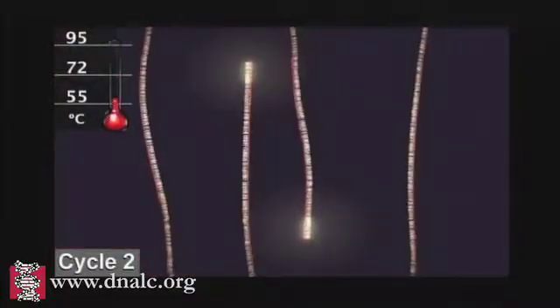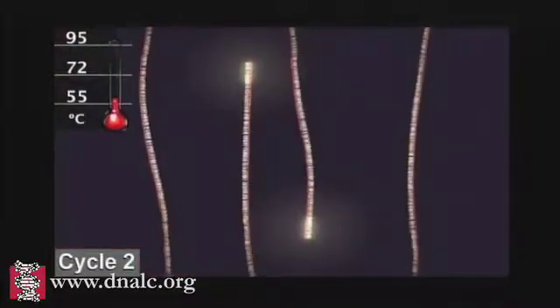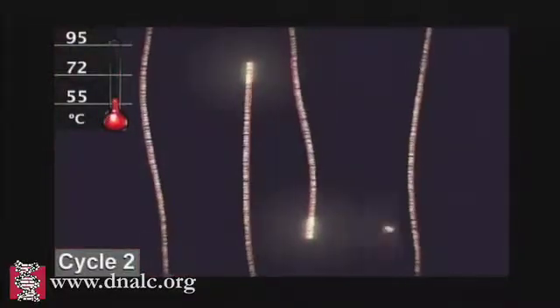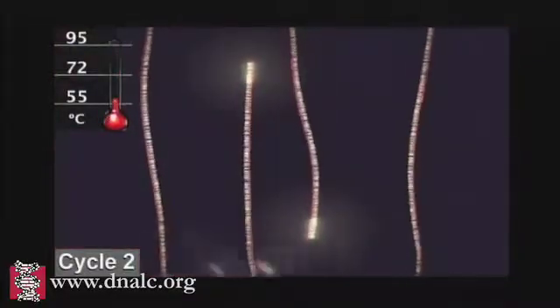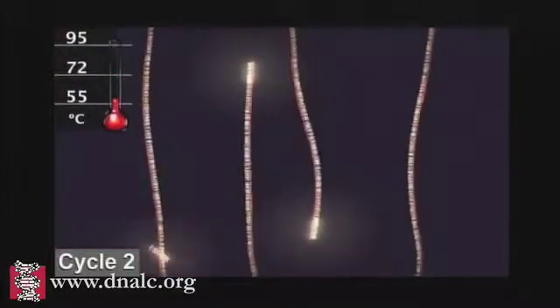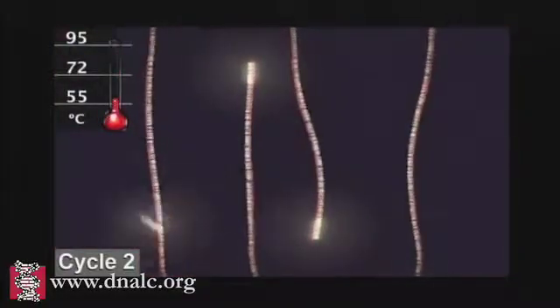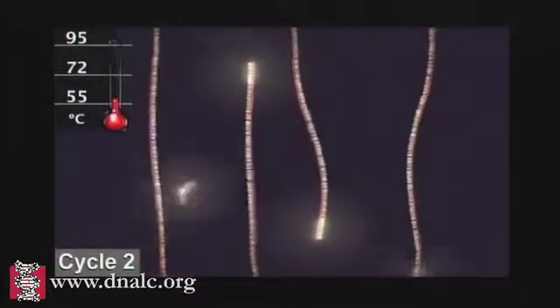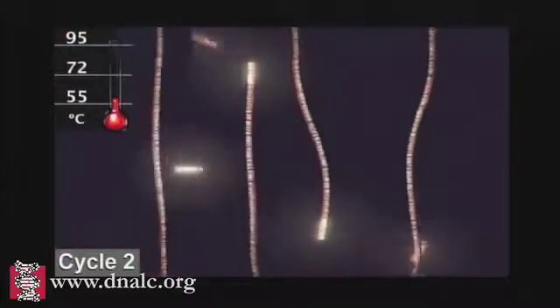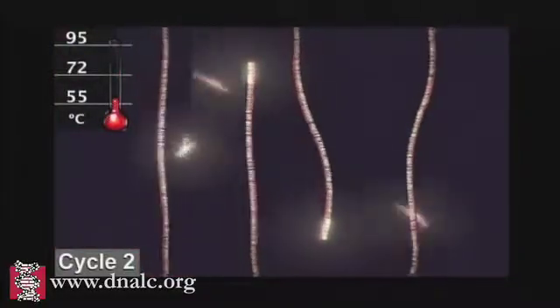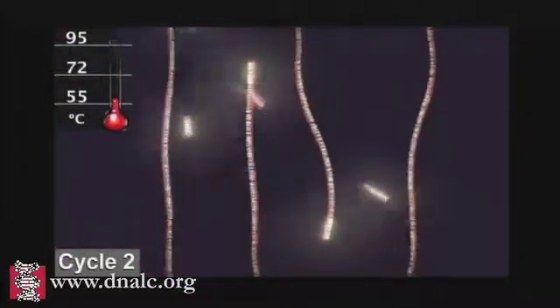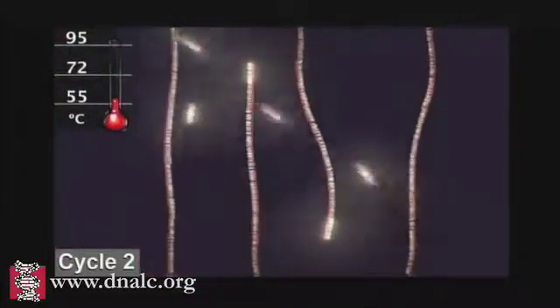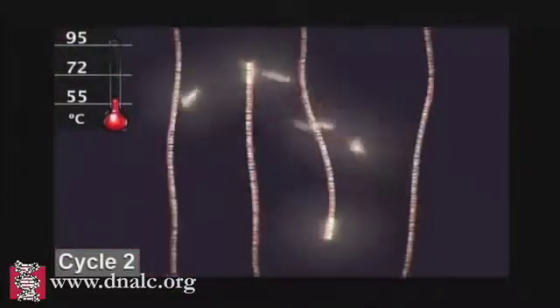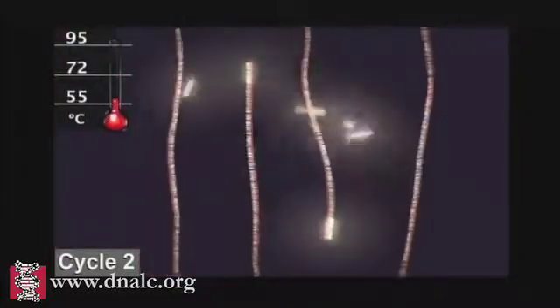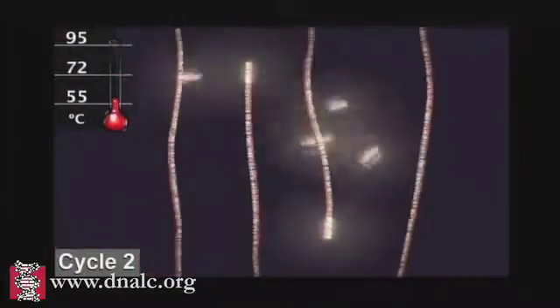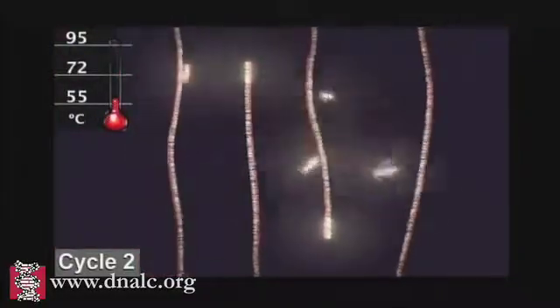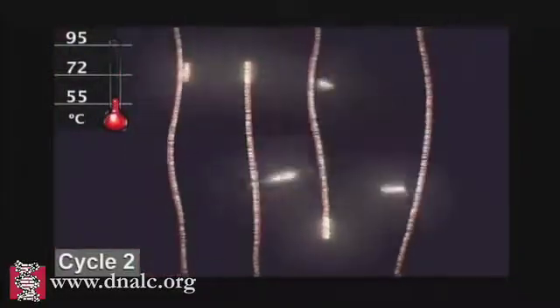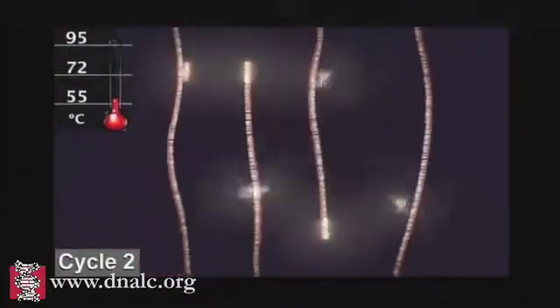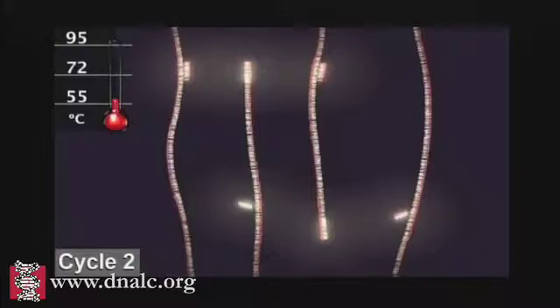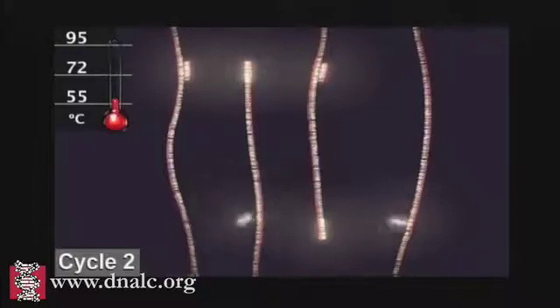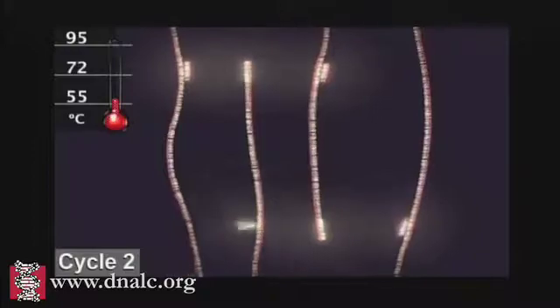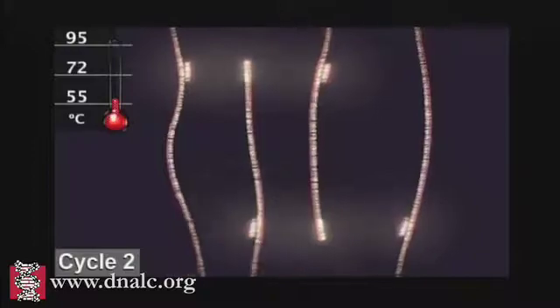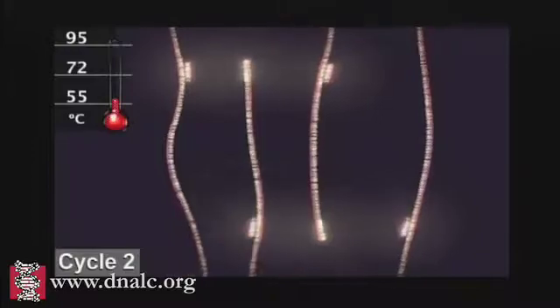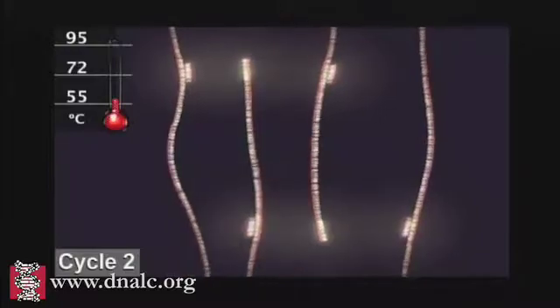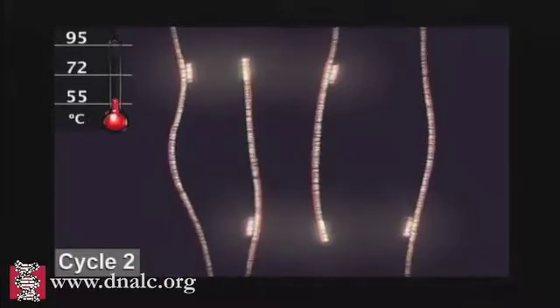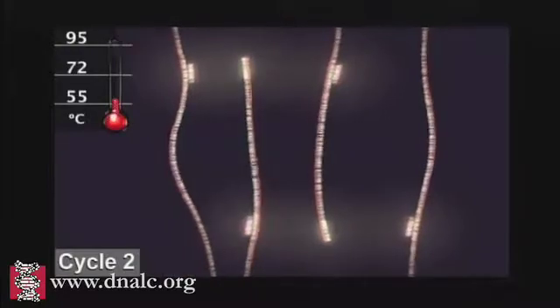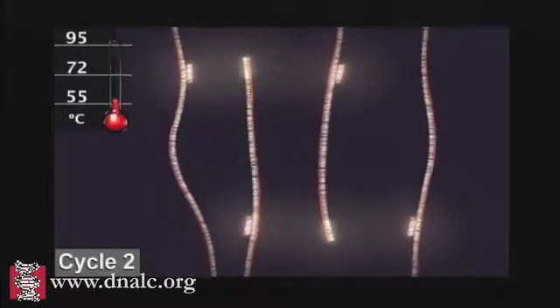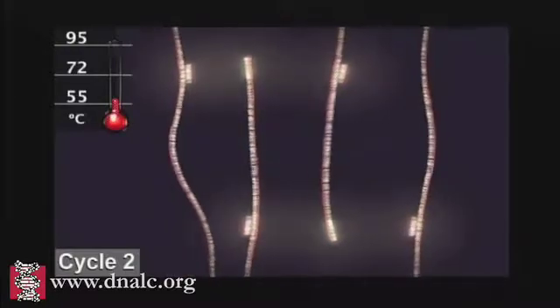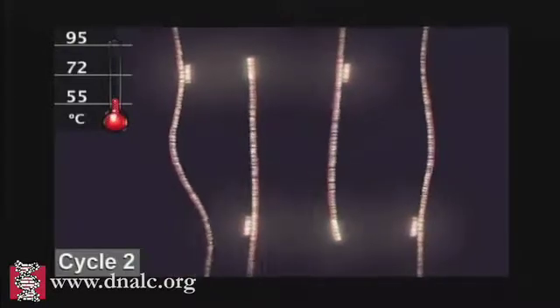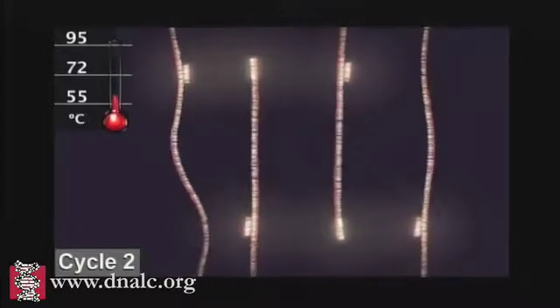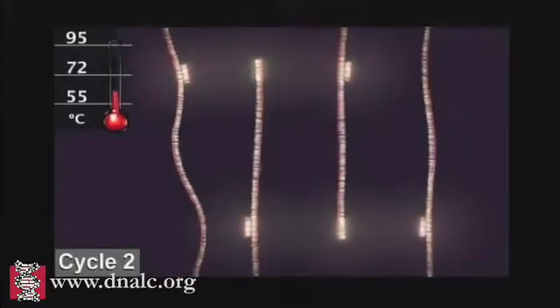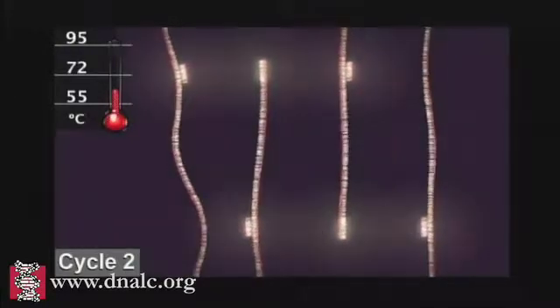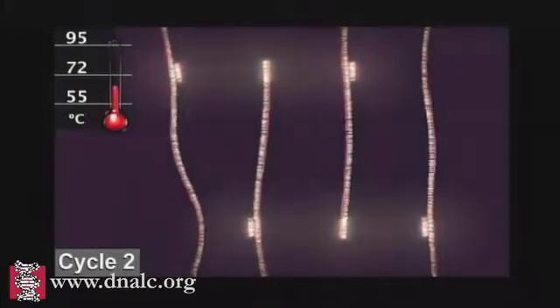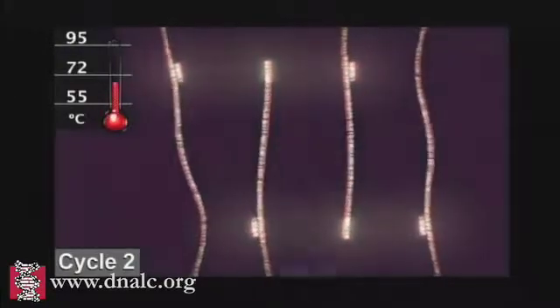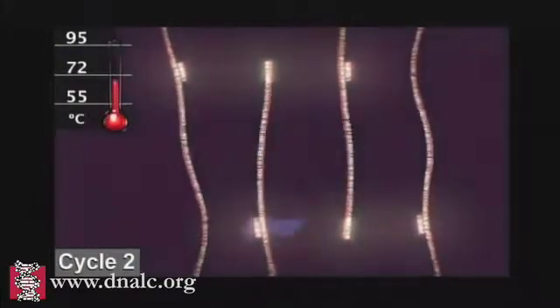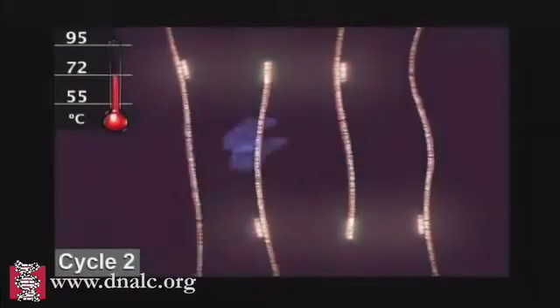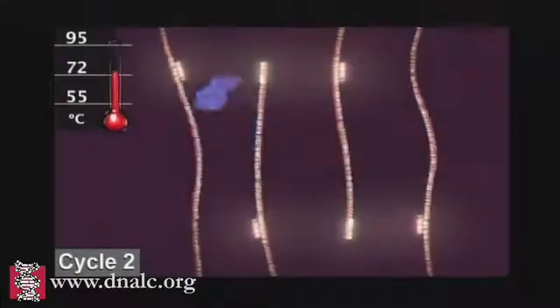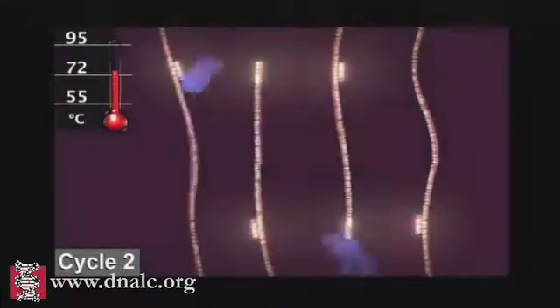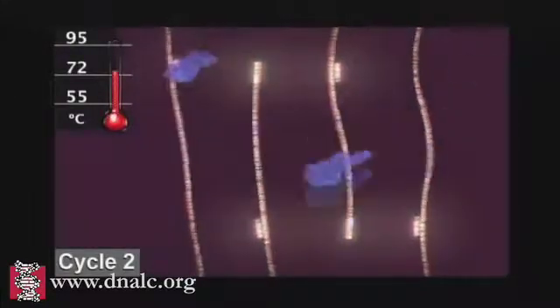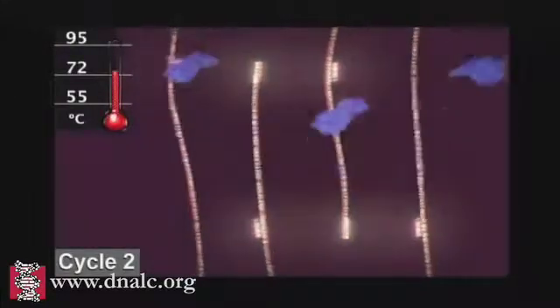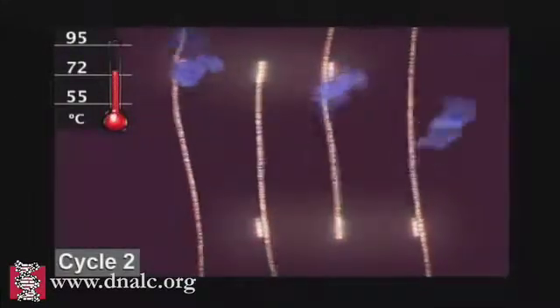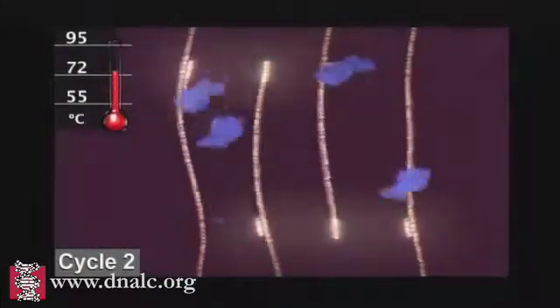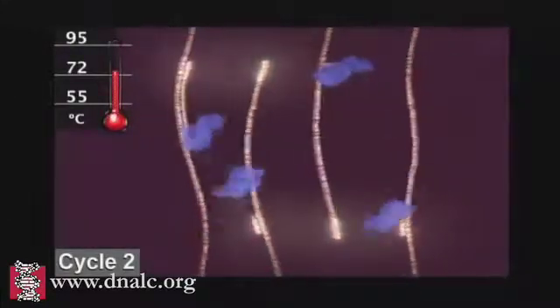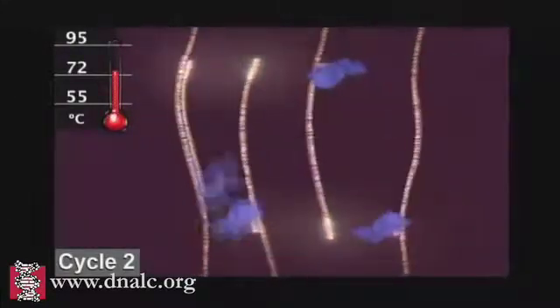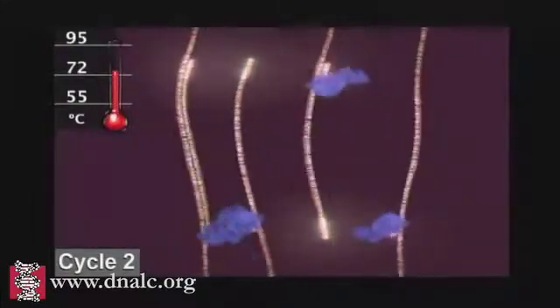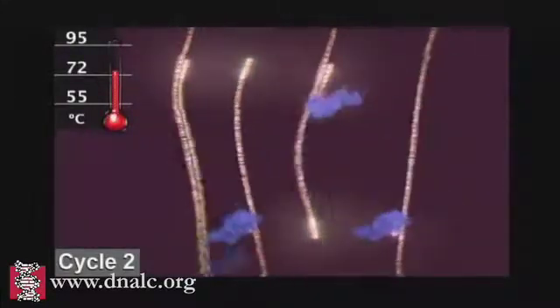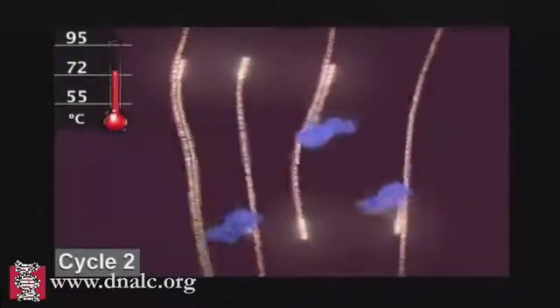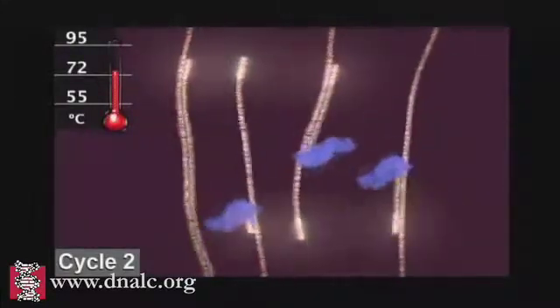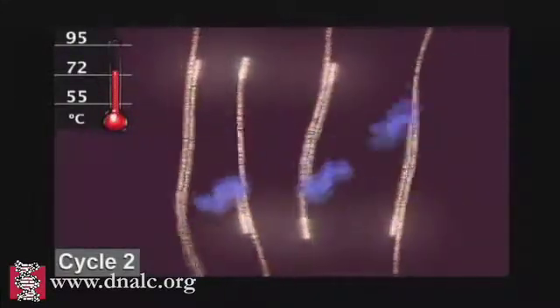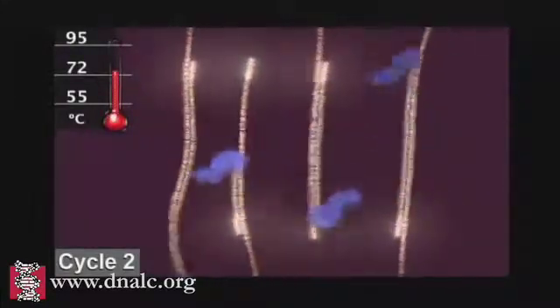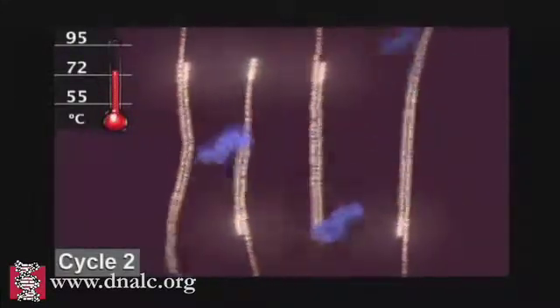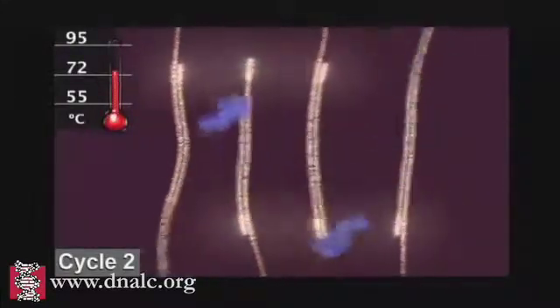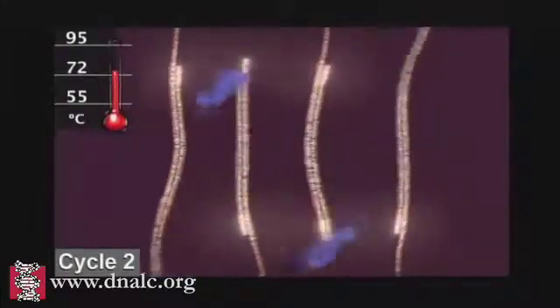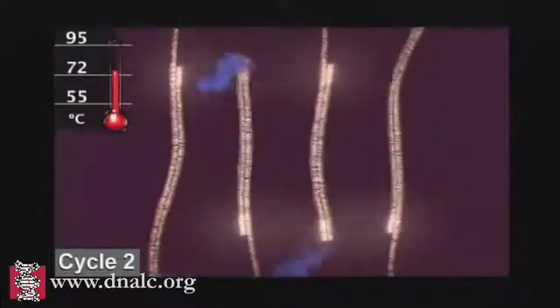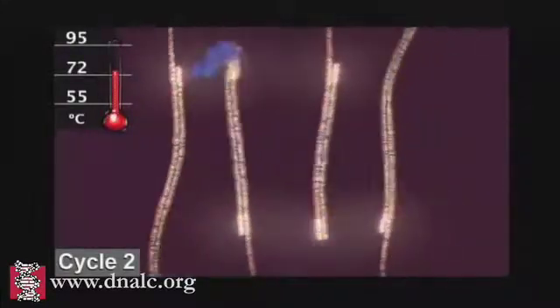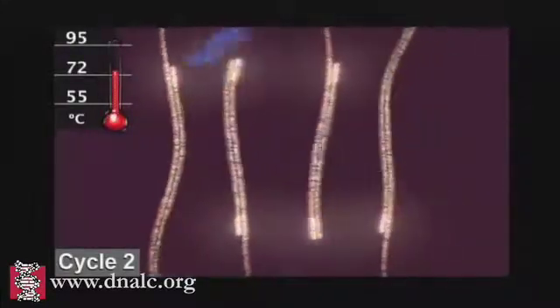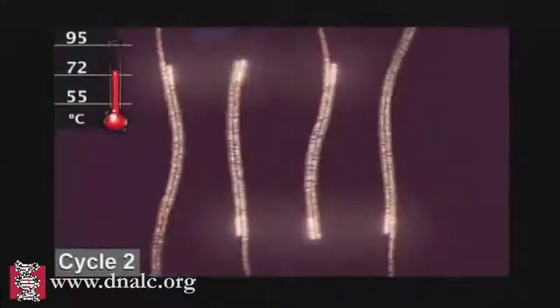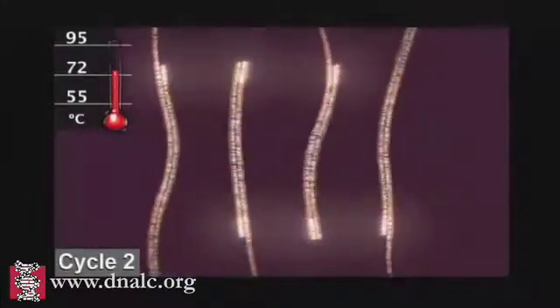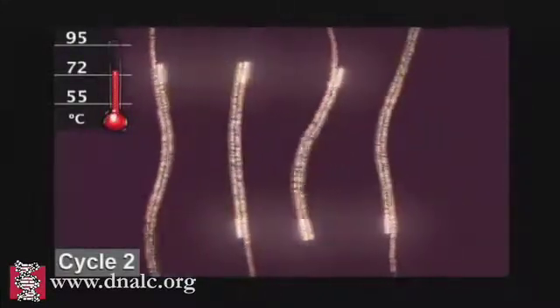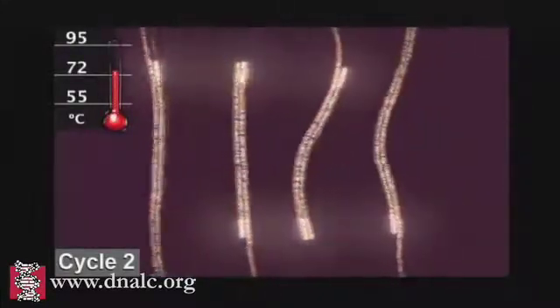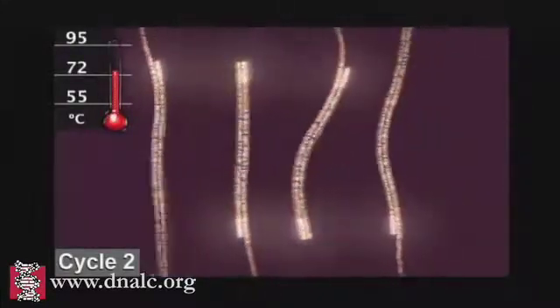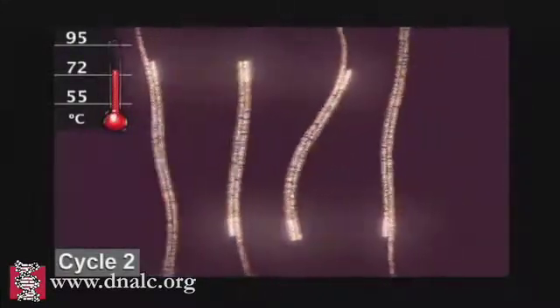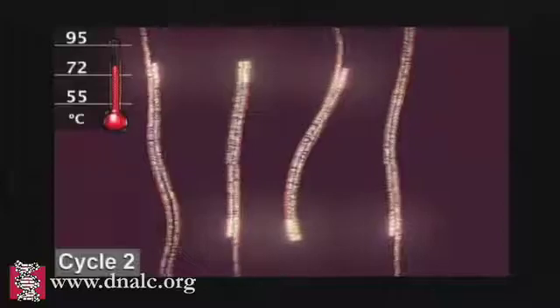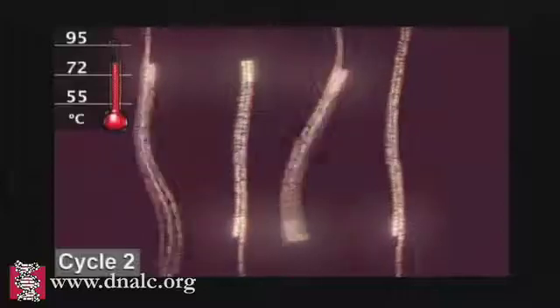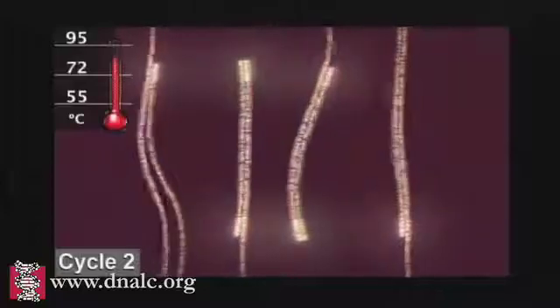In subsequent cycles, the process of denaturing, annealing, and extending are repeated to make additional DNA copies.